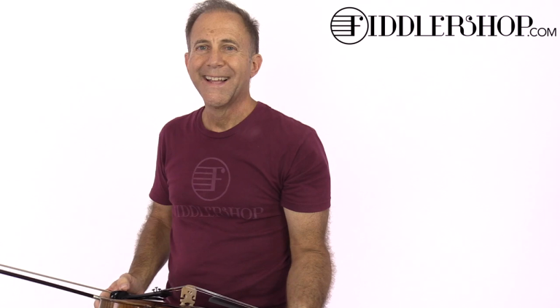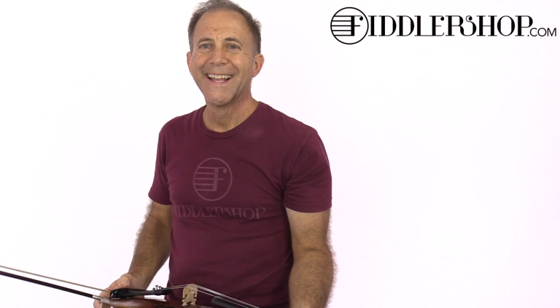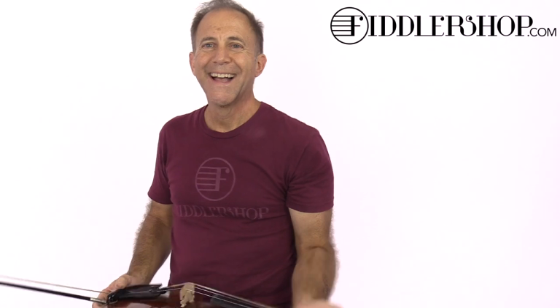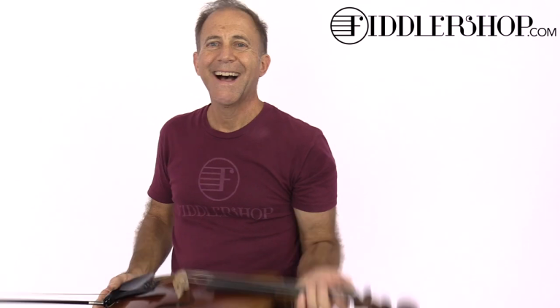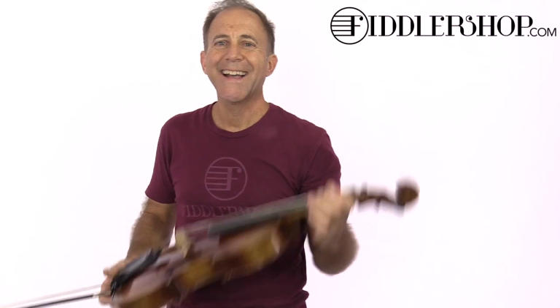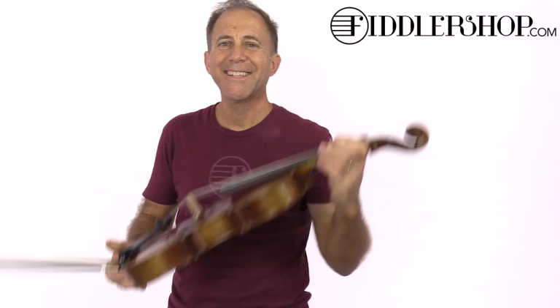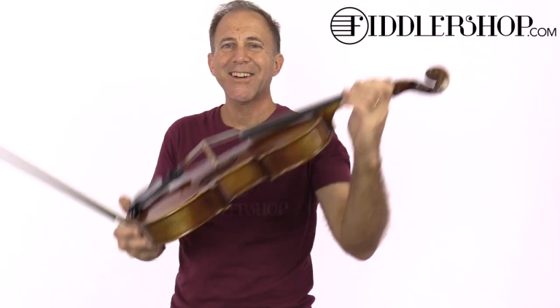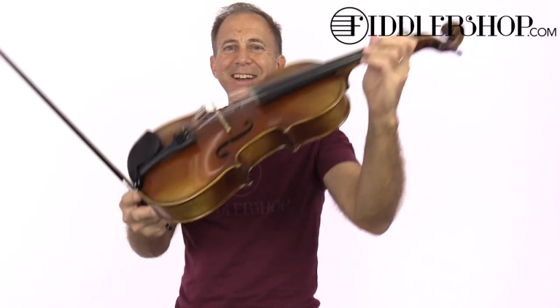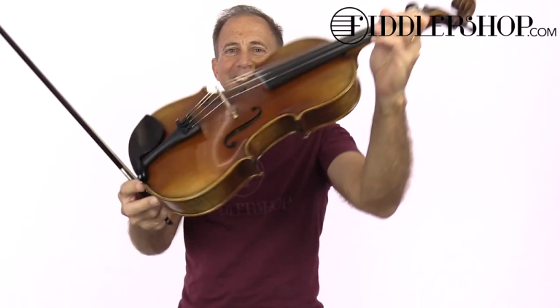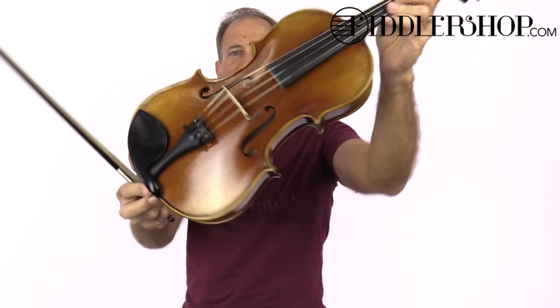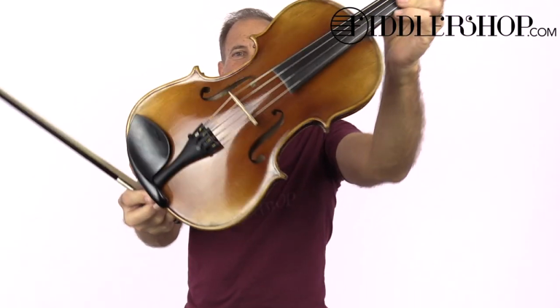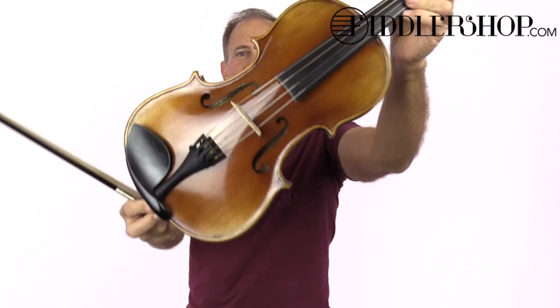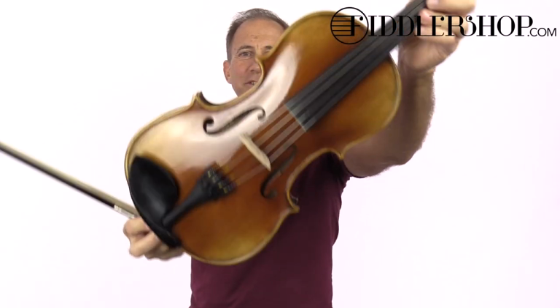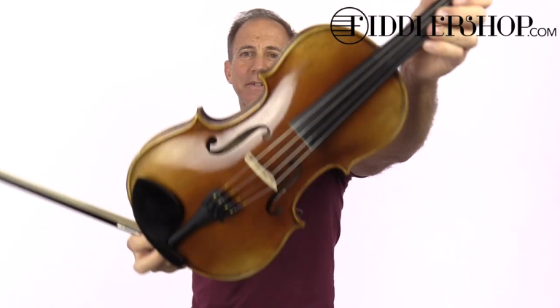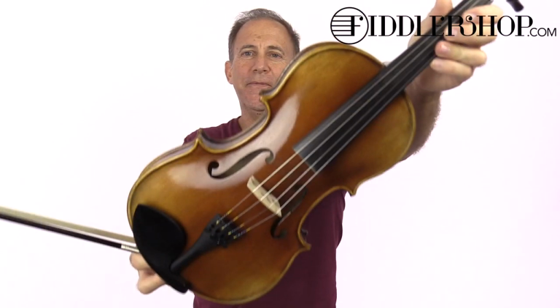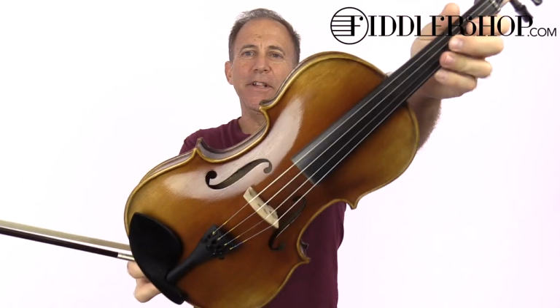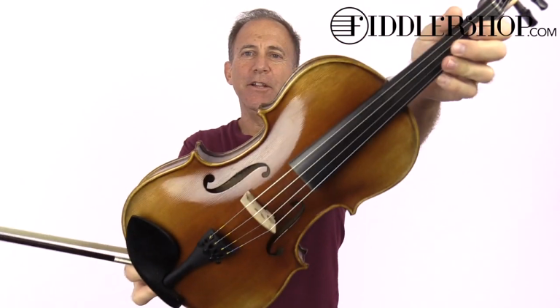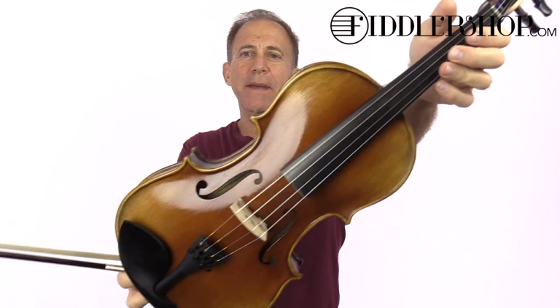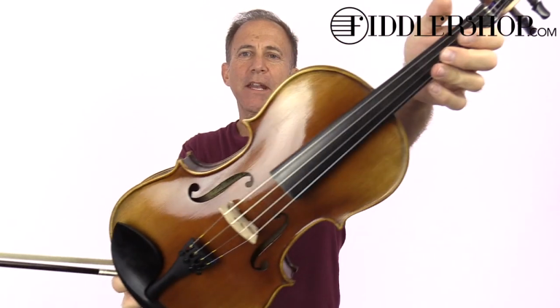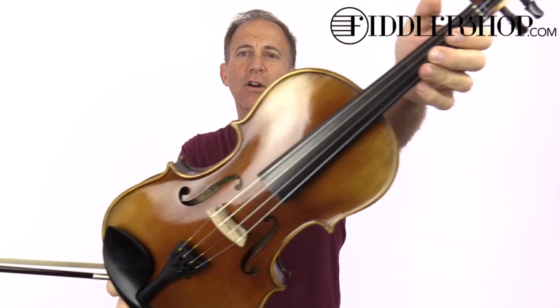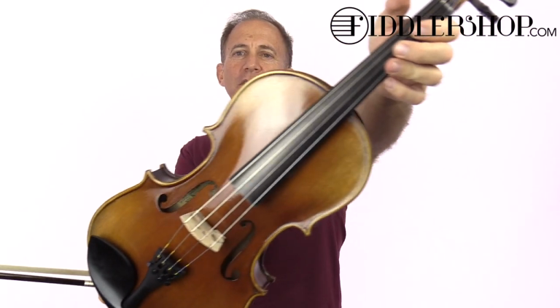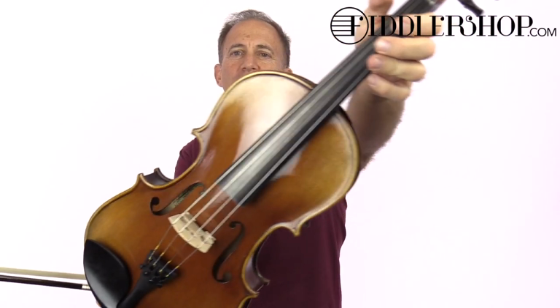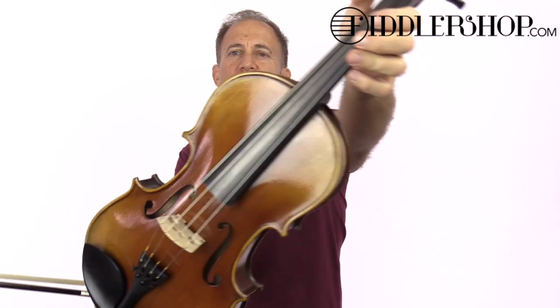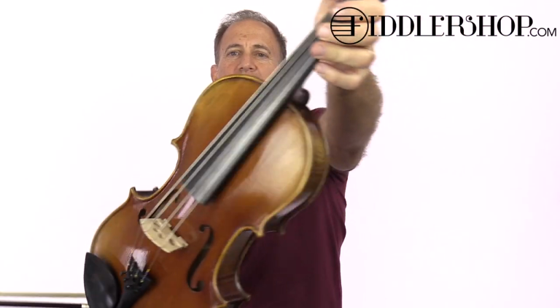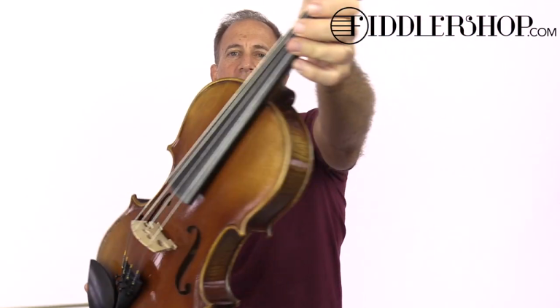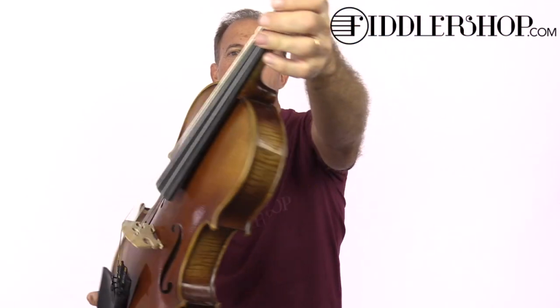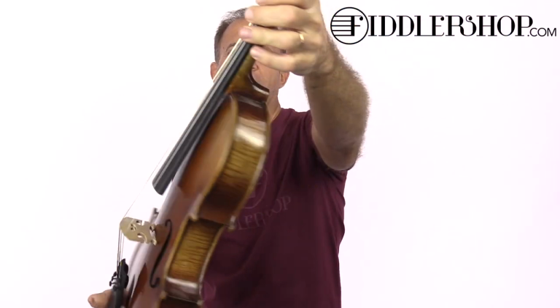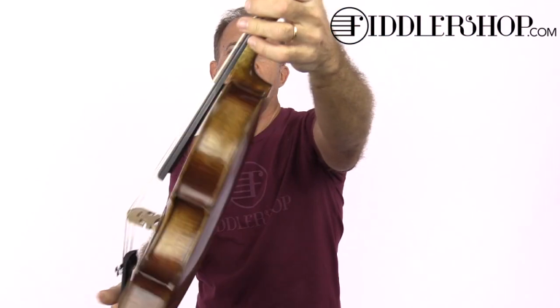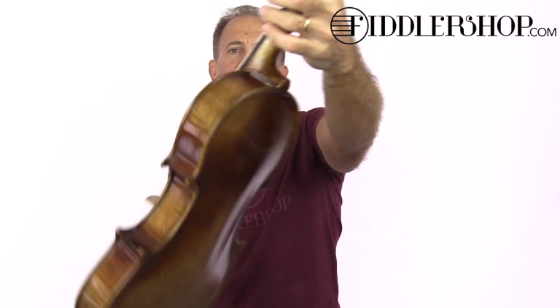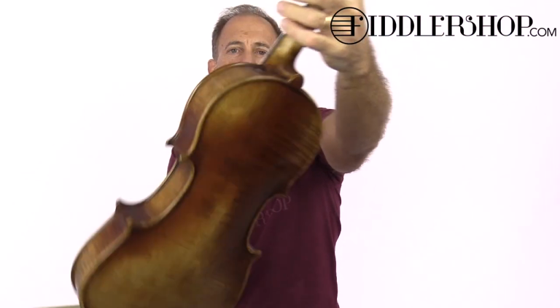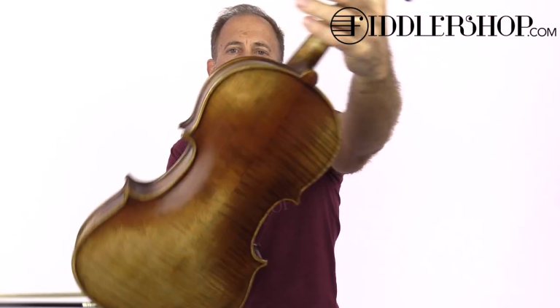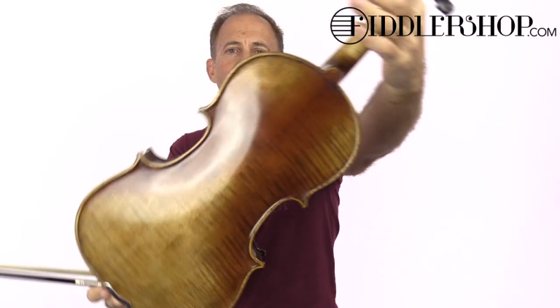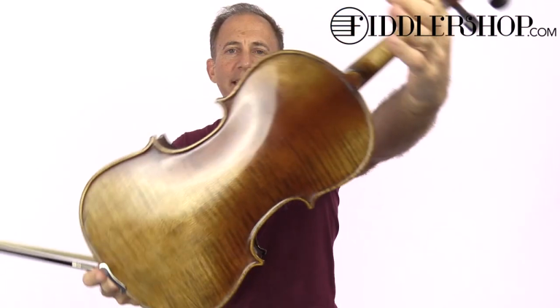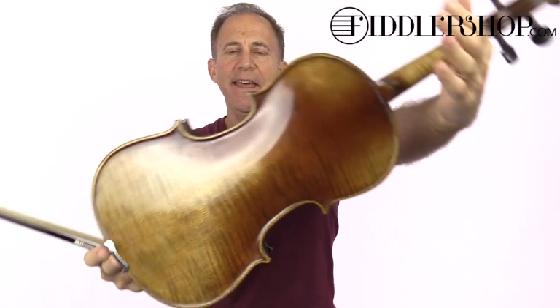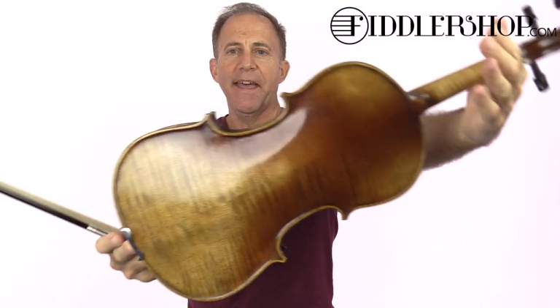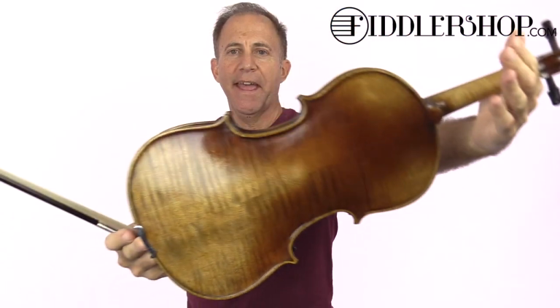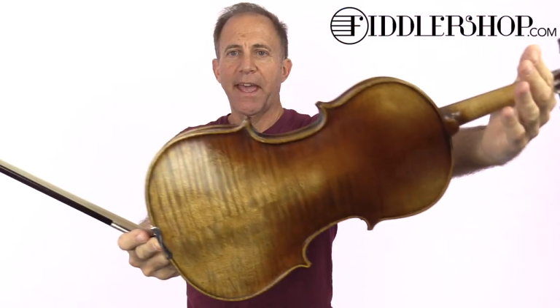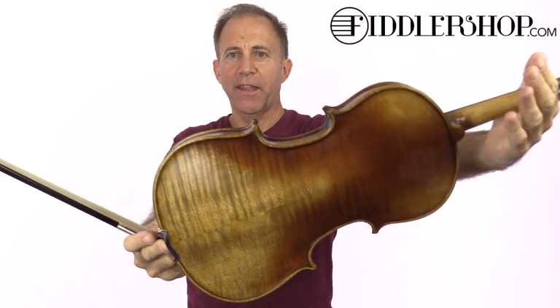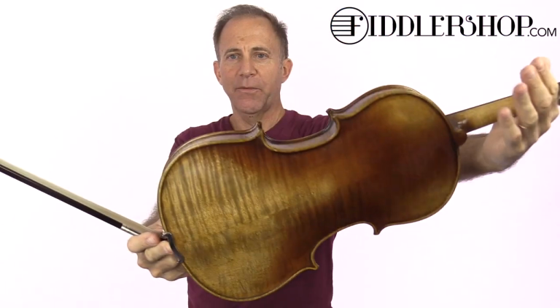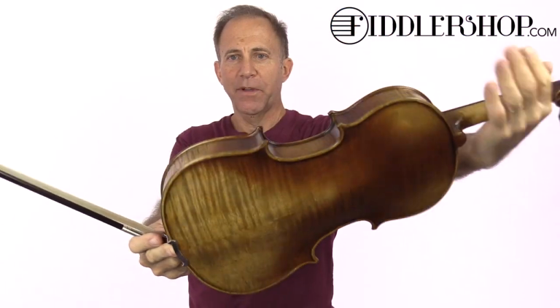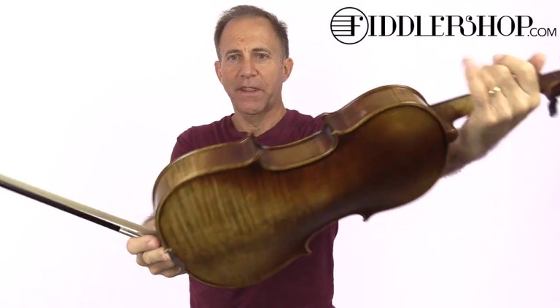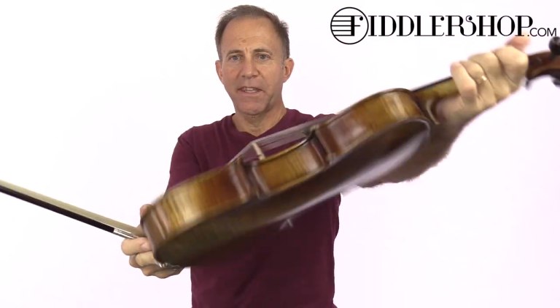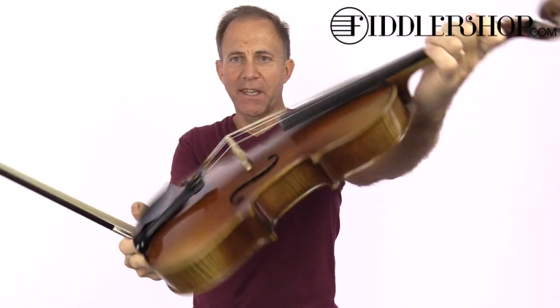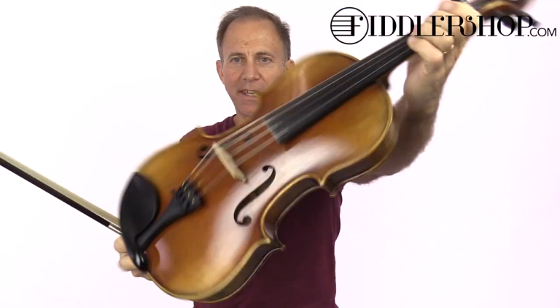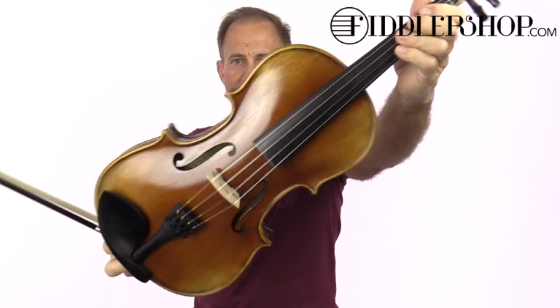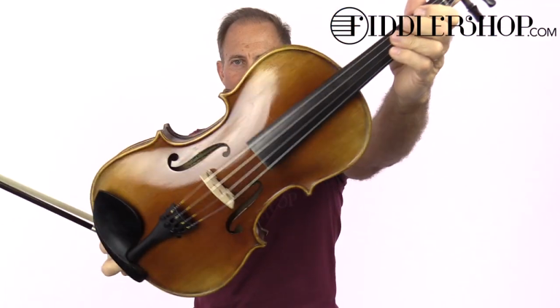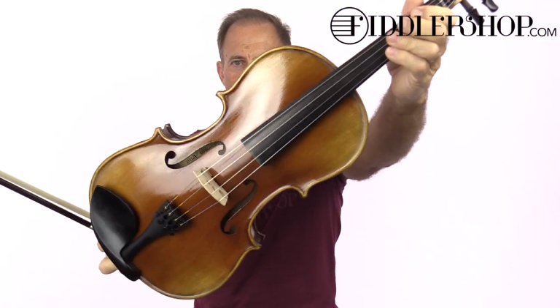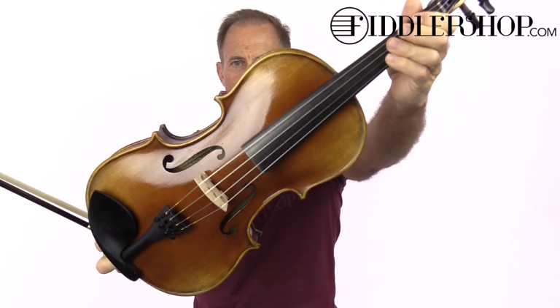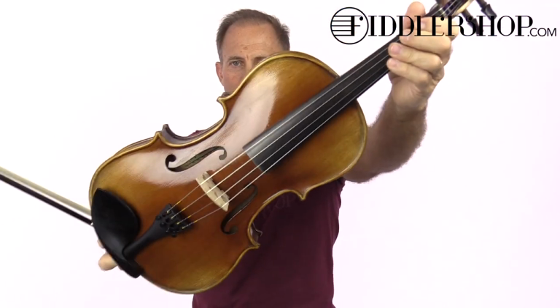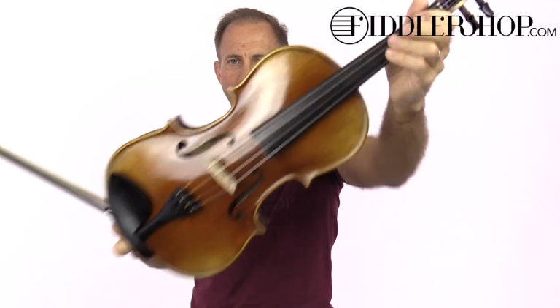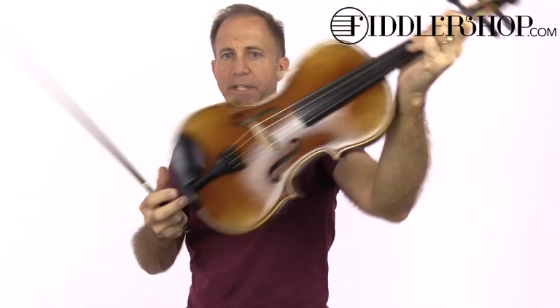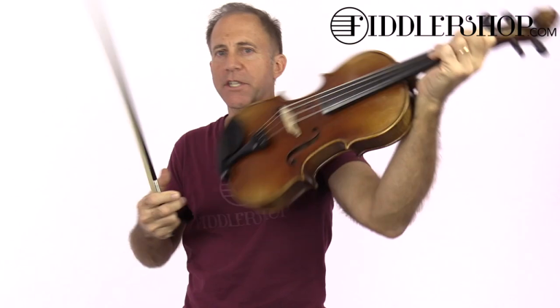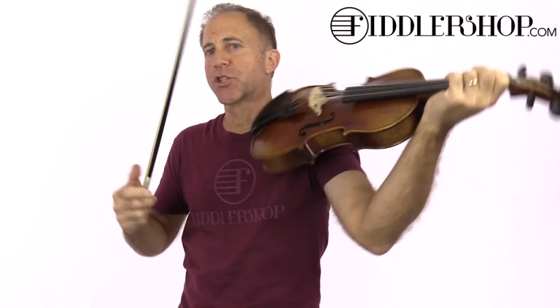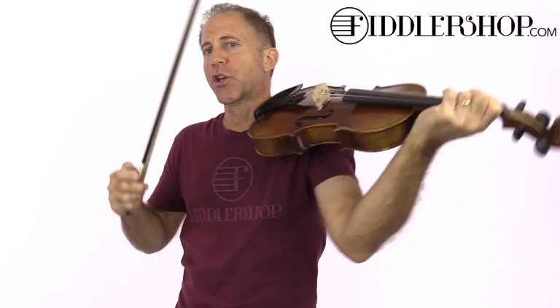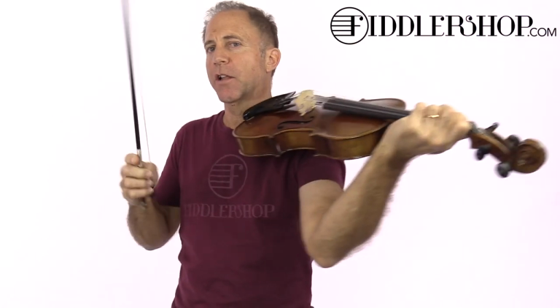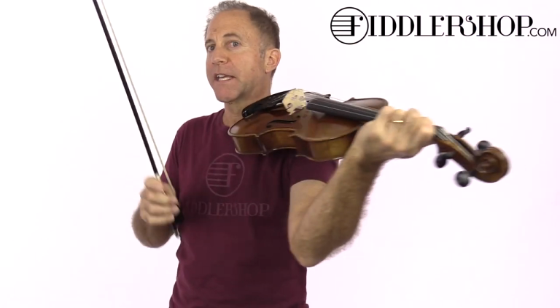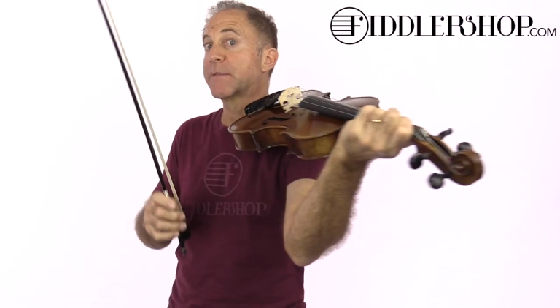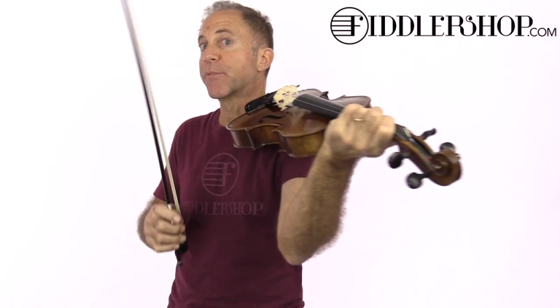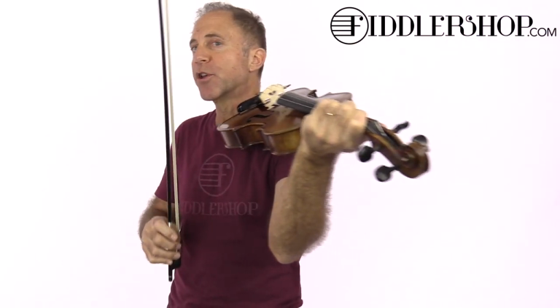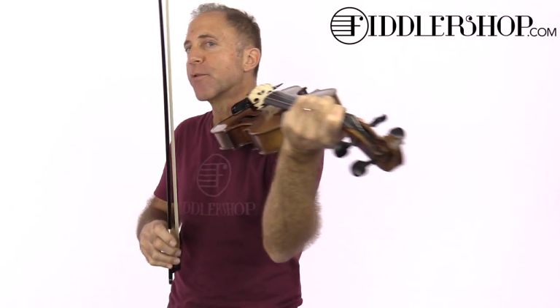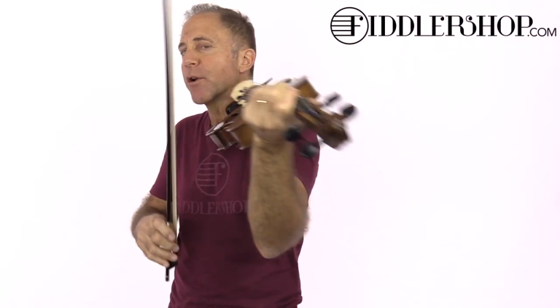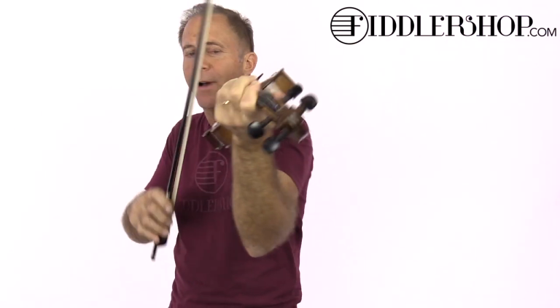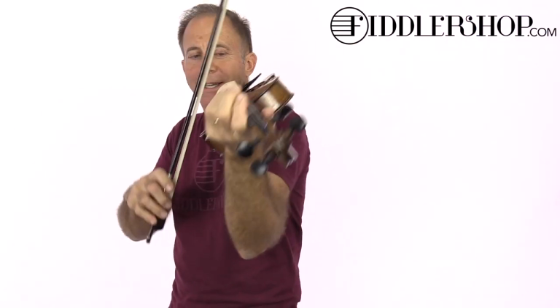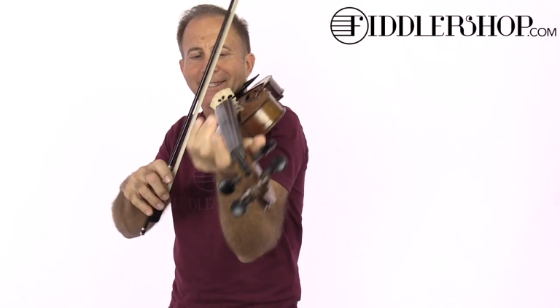Hi John, here is your Fiddler Man Artist Viola, with the Helichore strings installed as per your request.